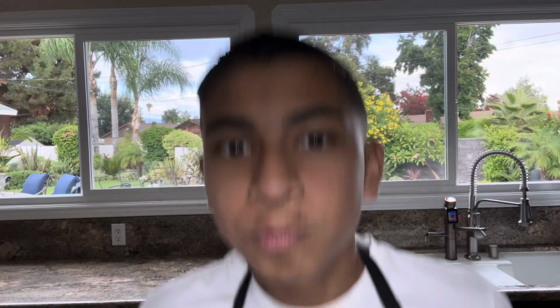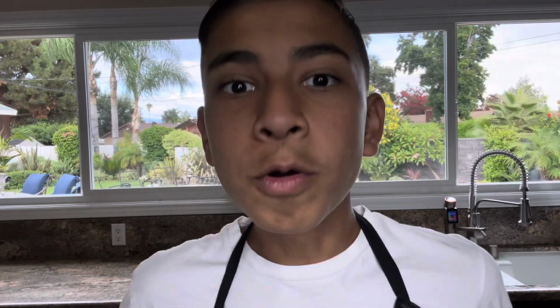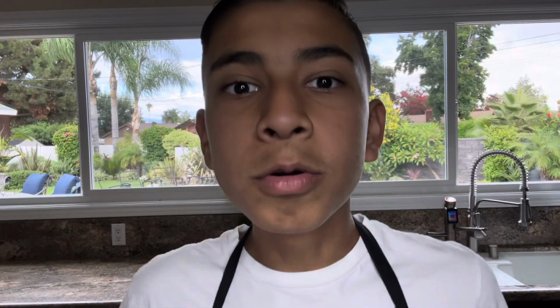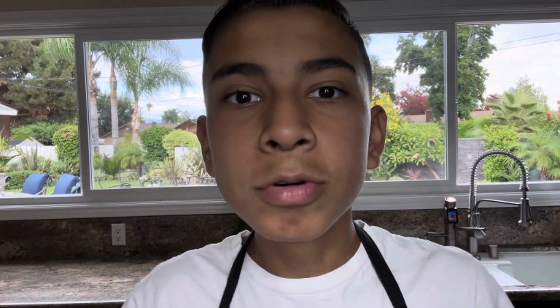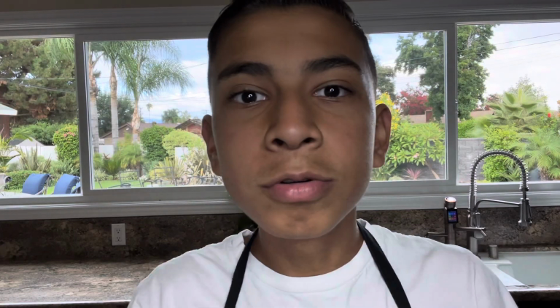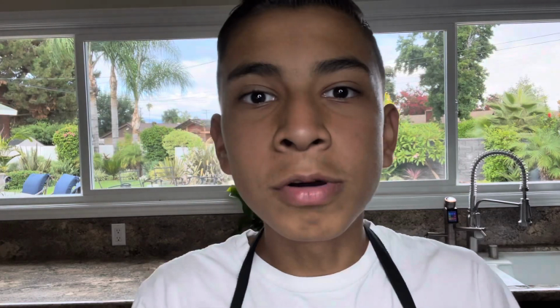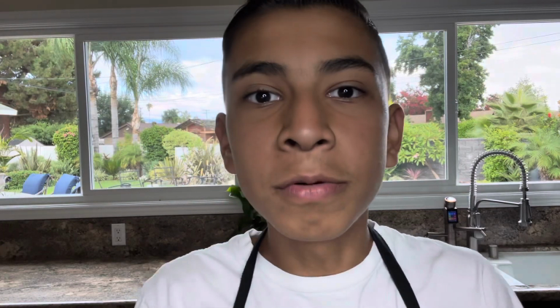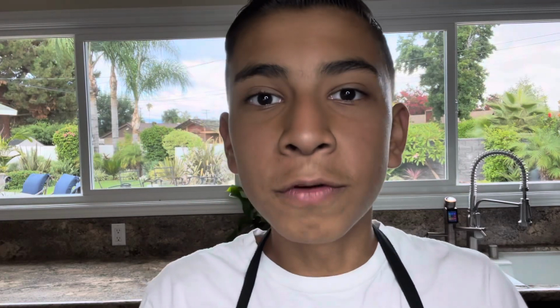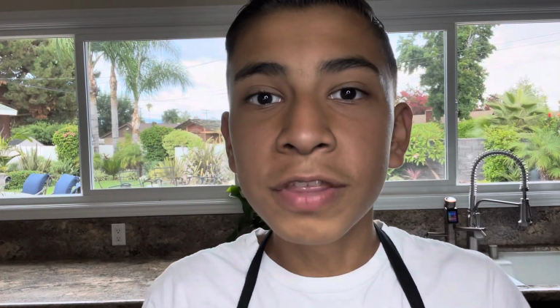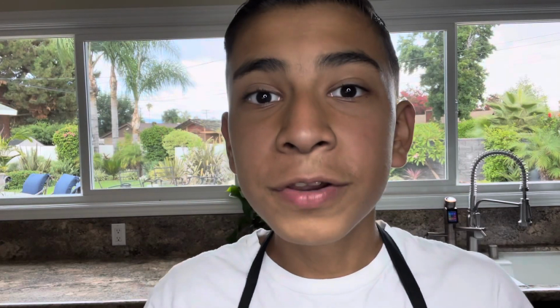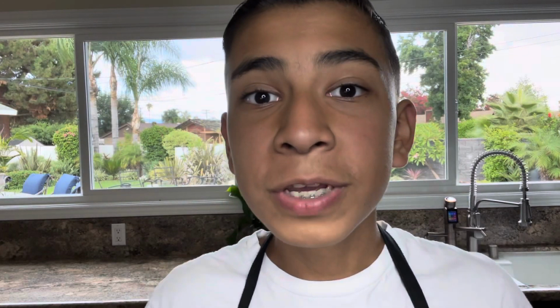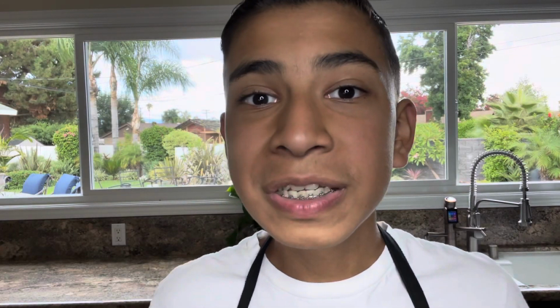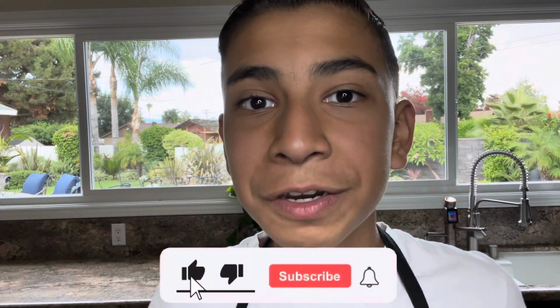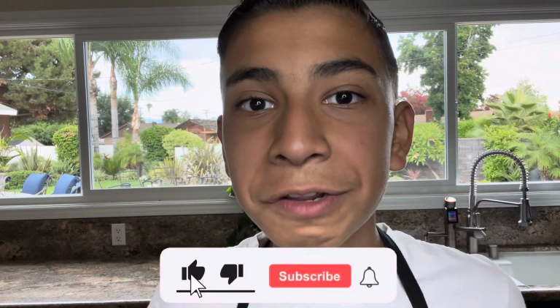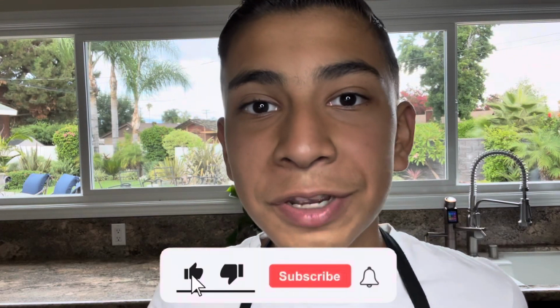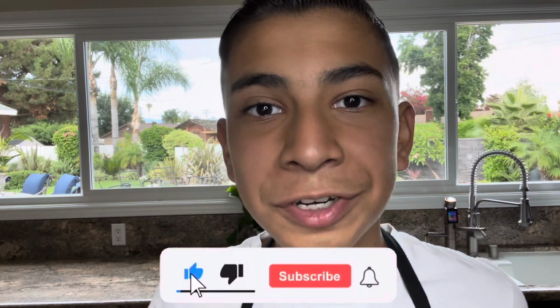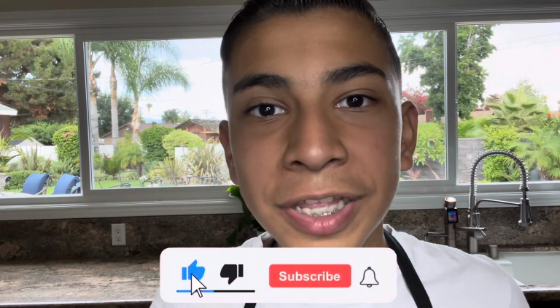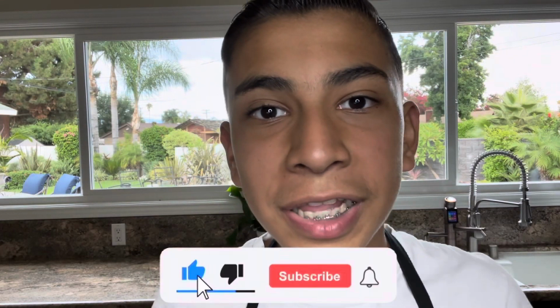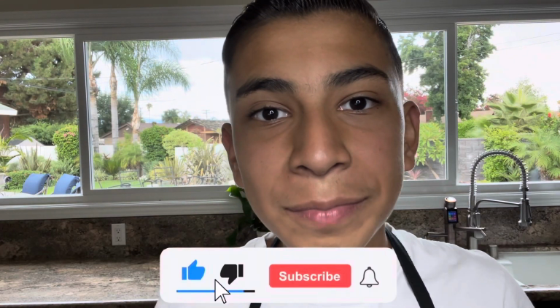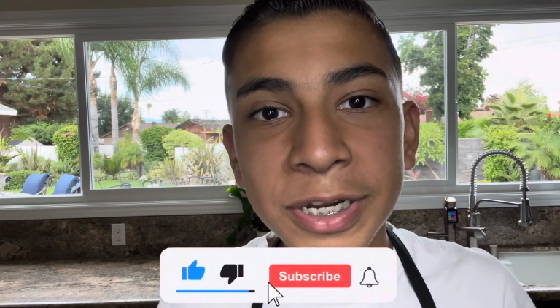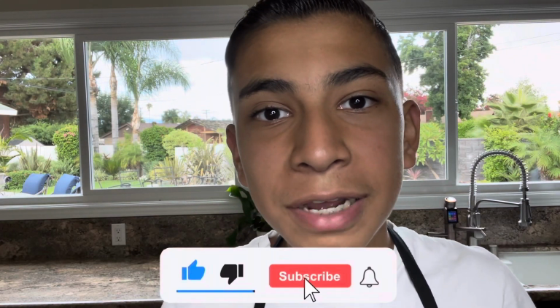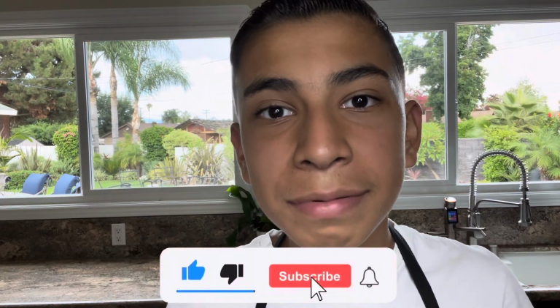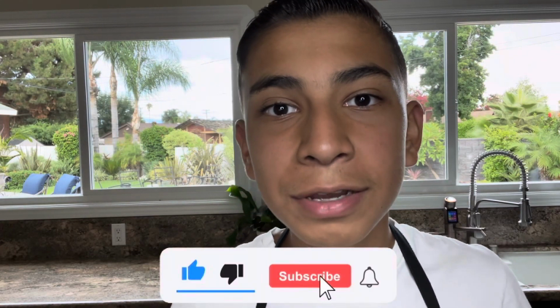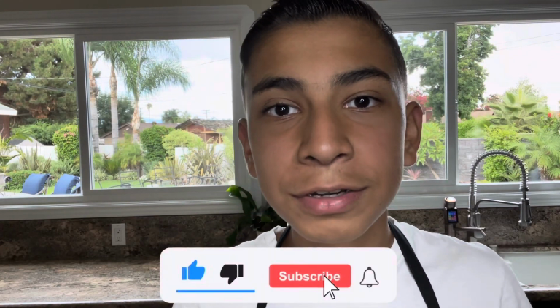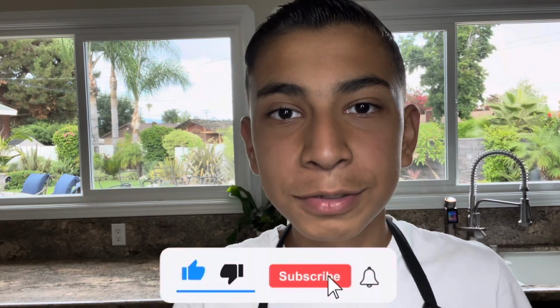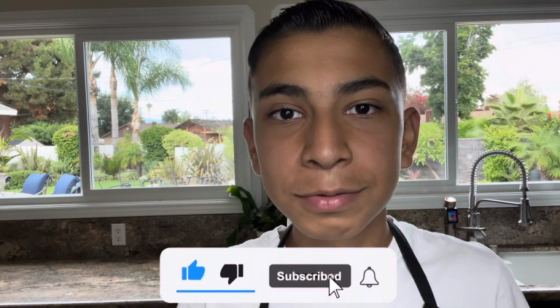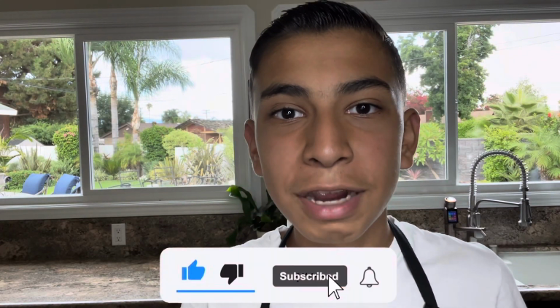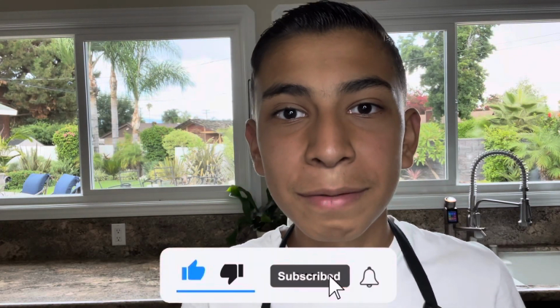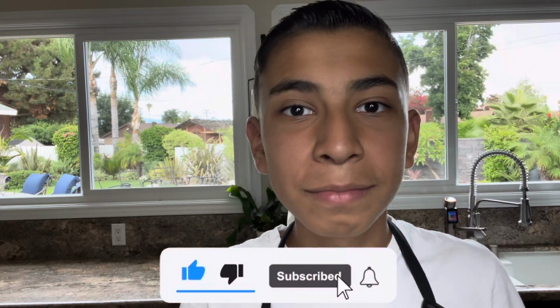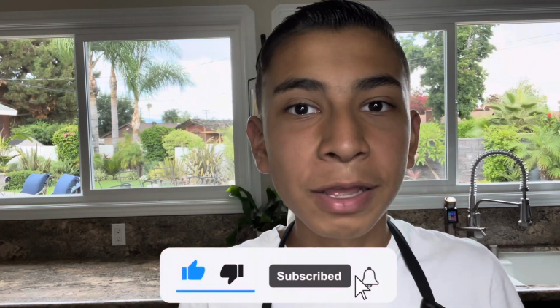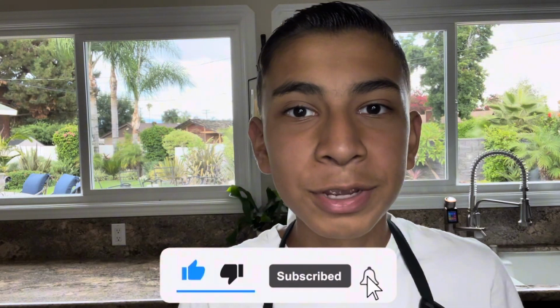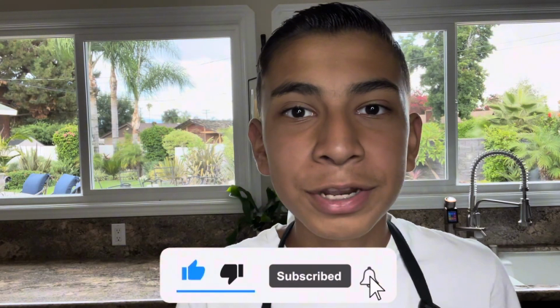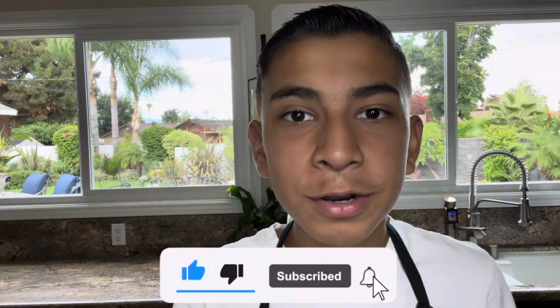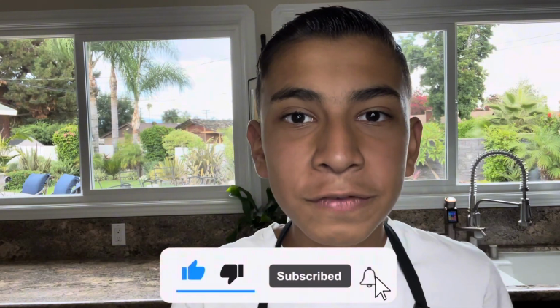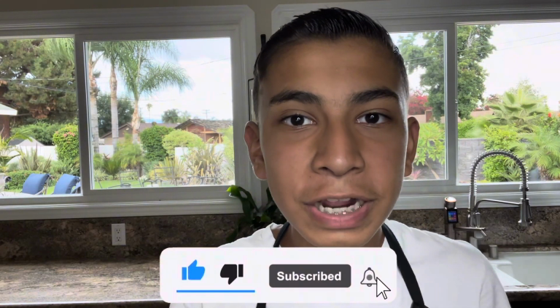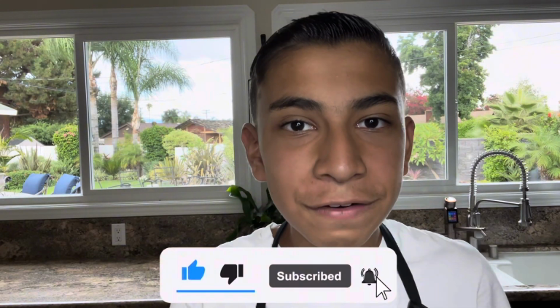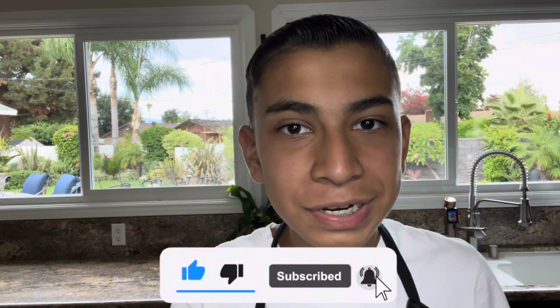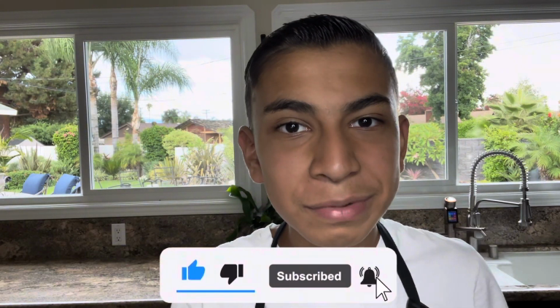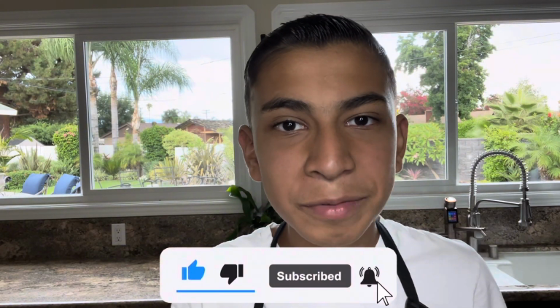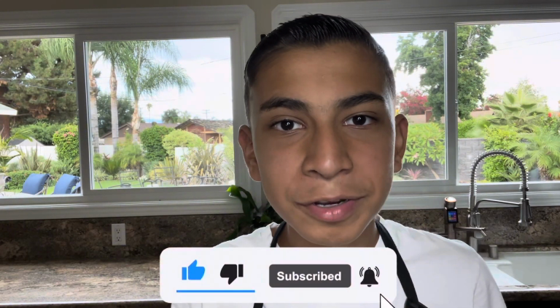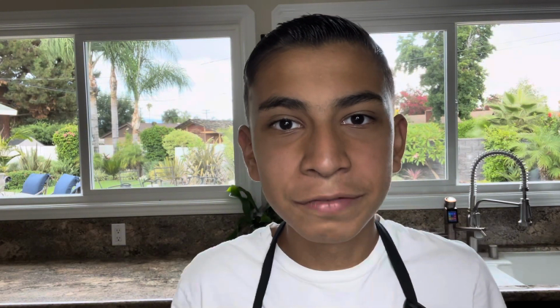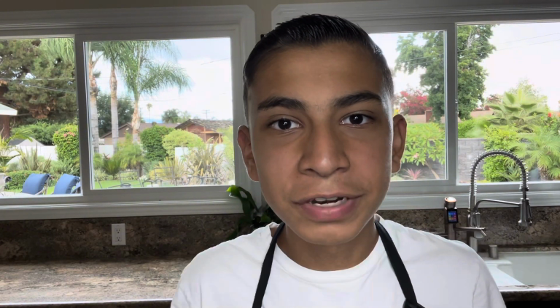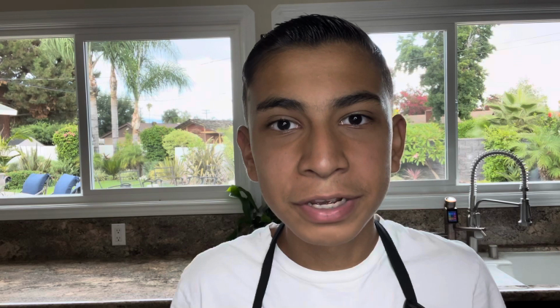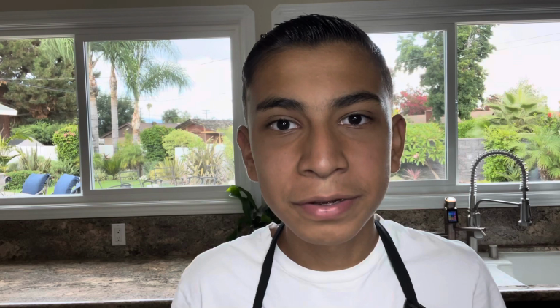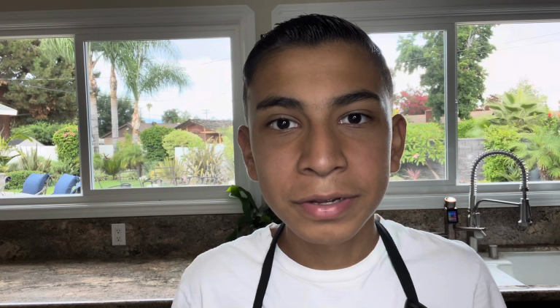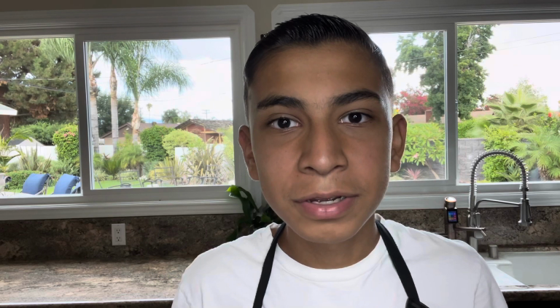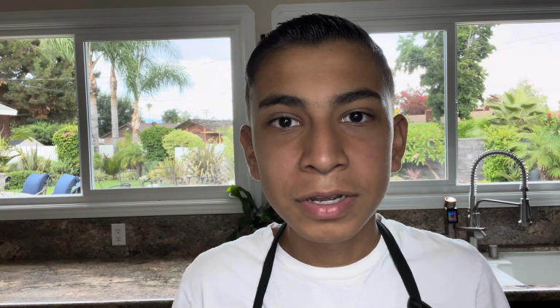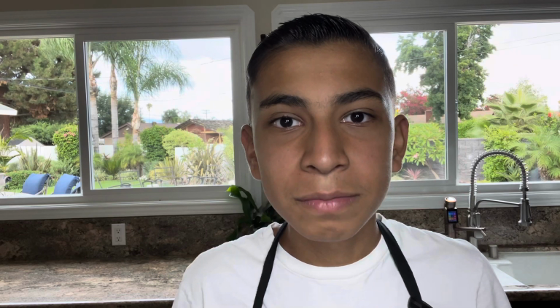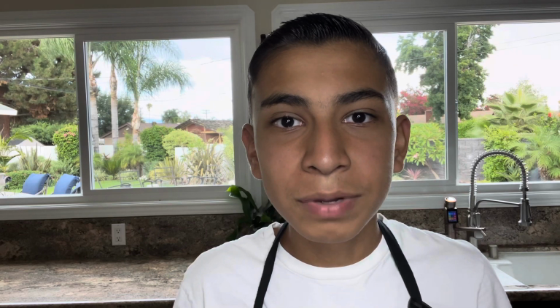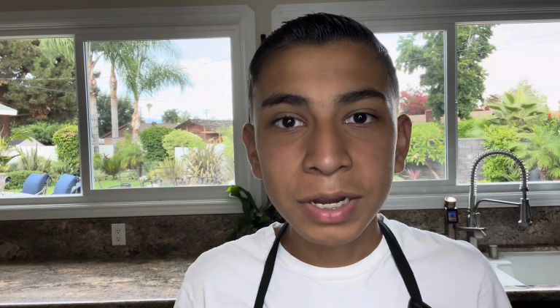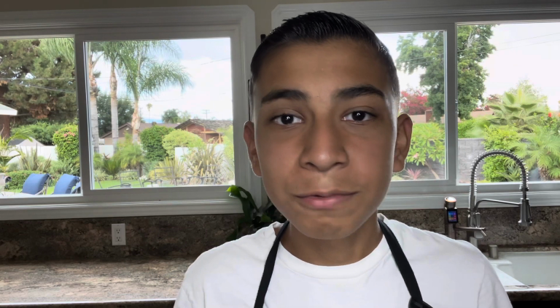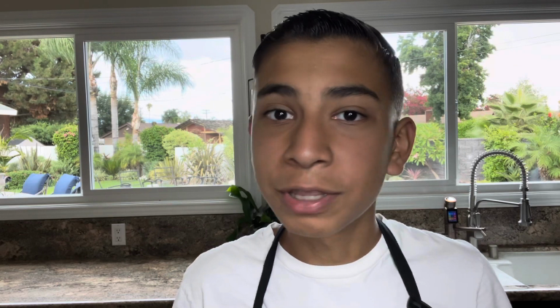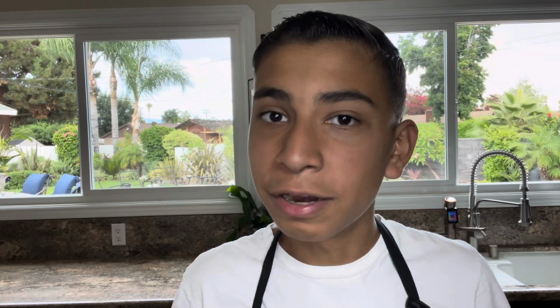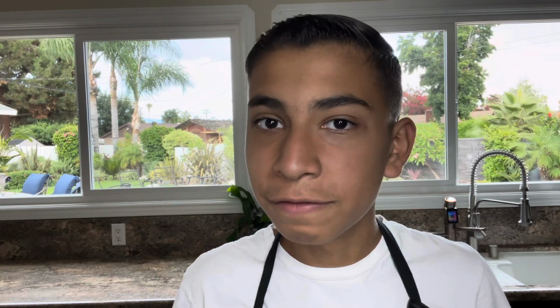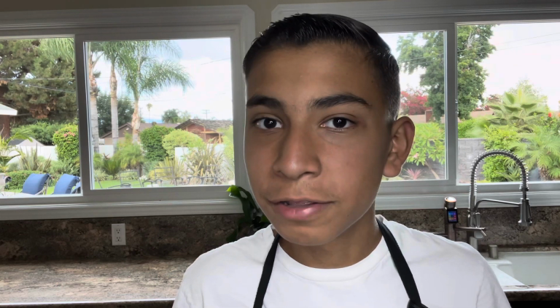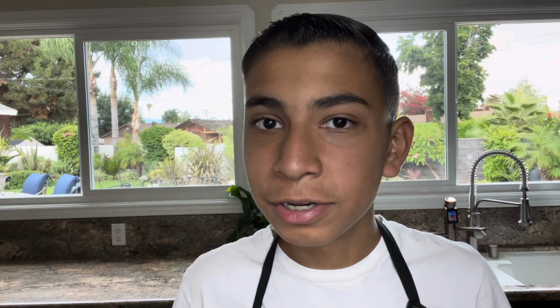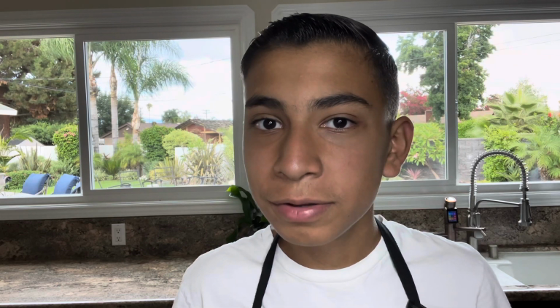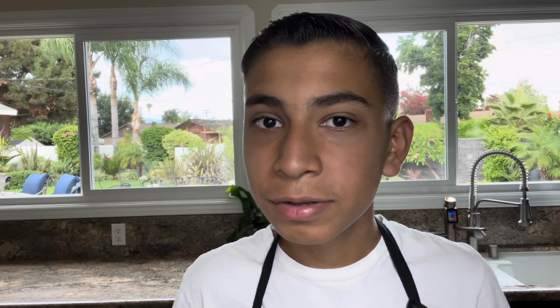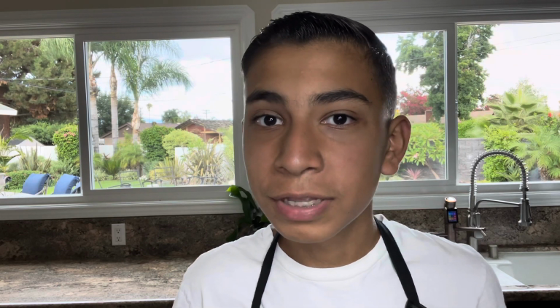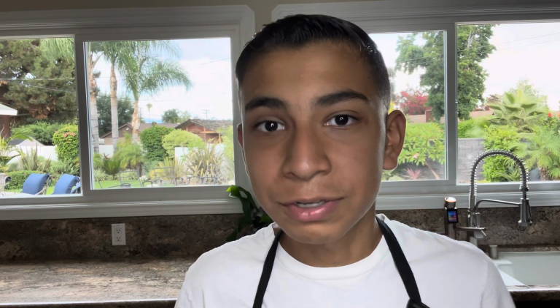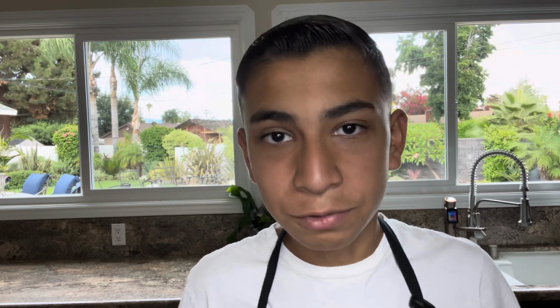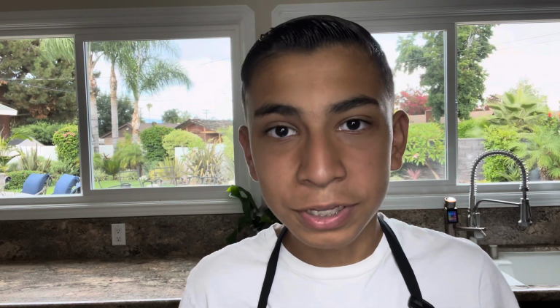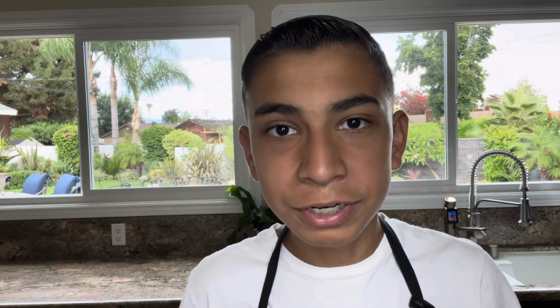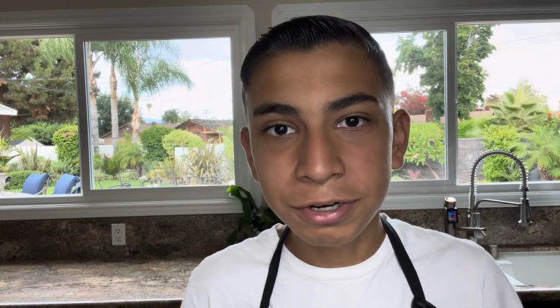Whoa, whoa, whoa! Before the video gets started, make sure to hit the like button down below and subscribe so you get notified every time I upload a new video. But without any further ado, let's roll the intro.